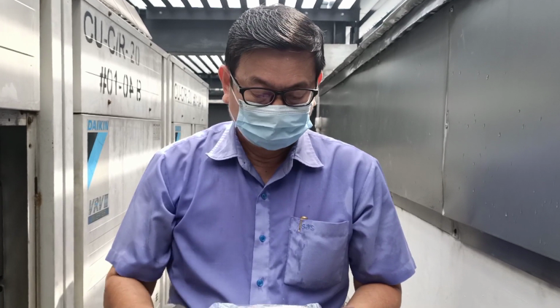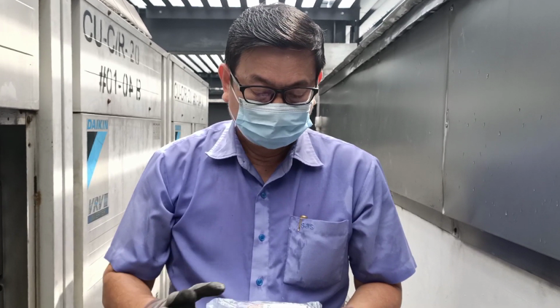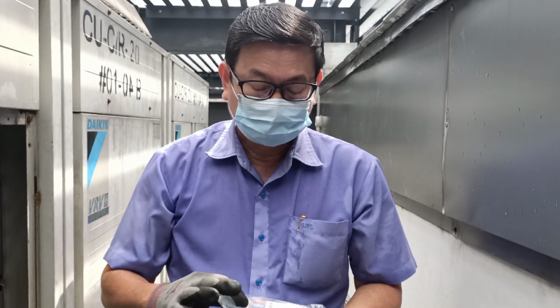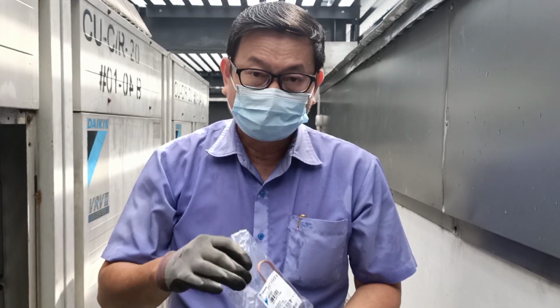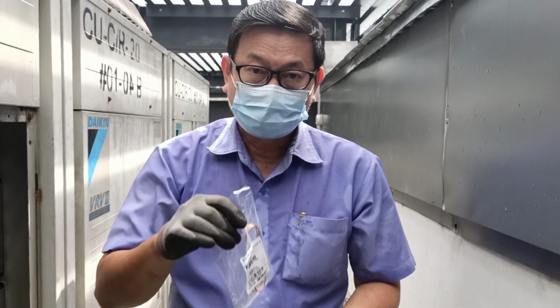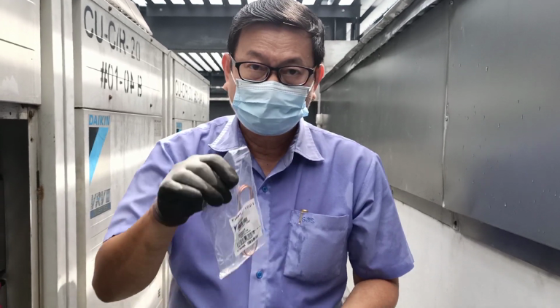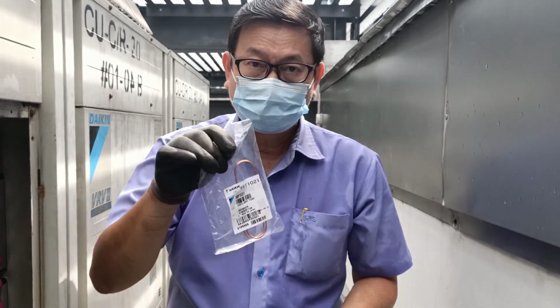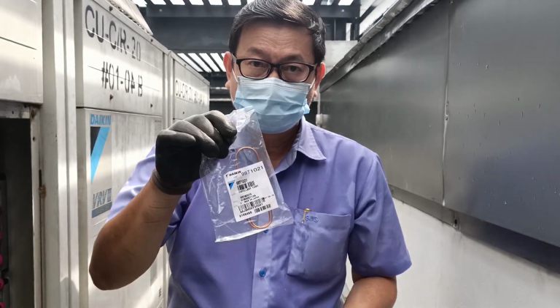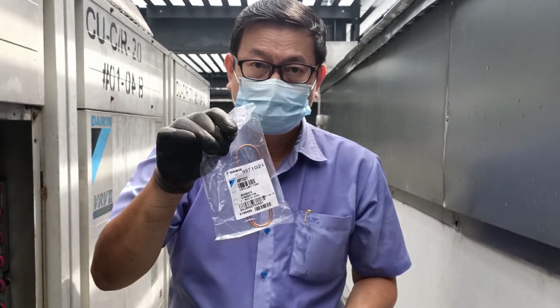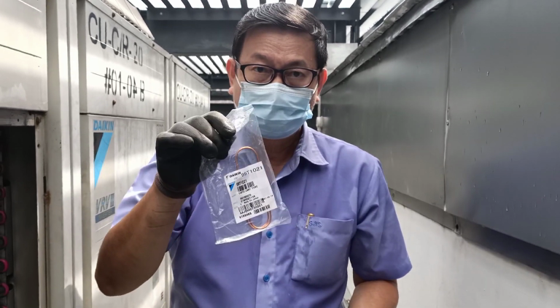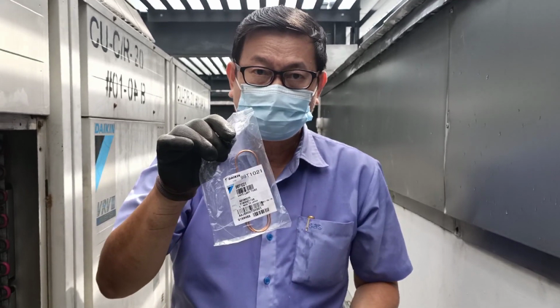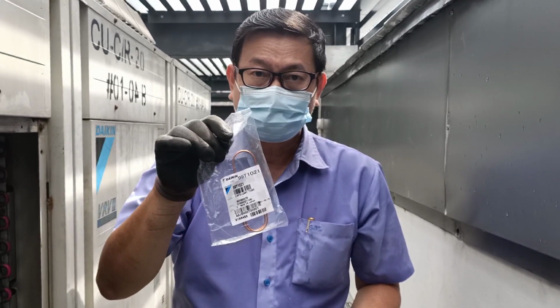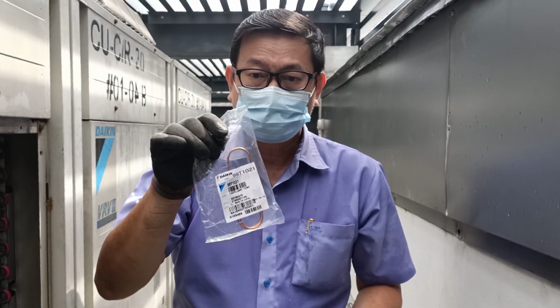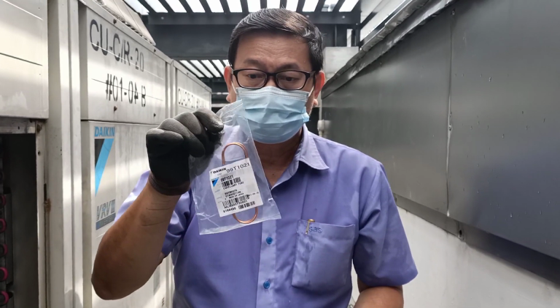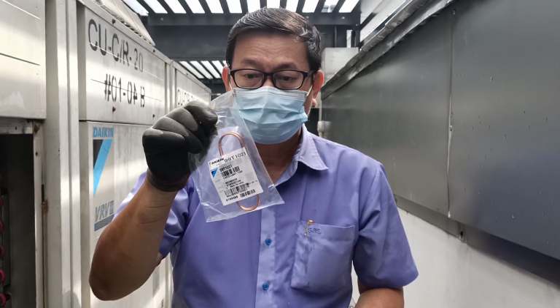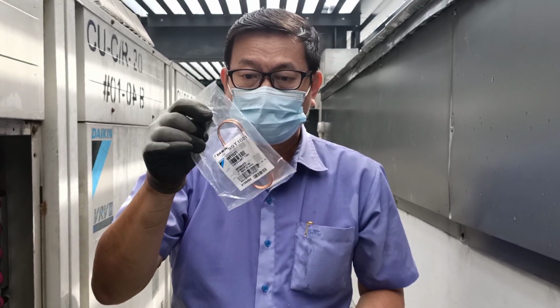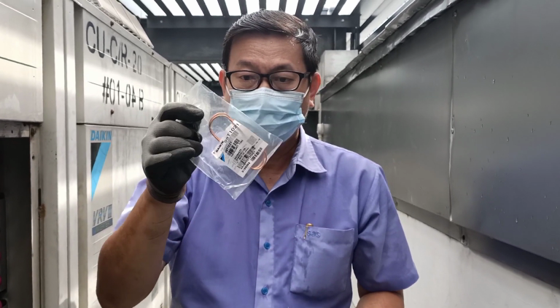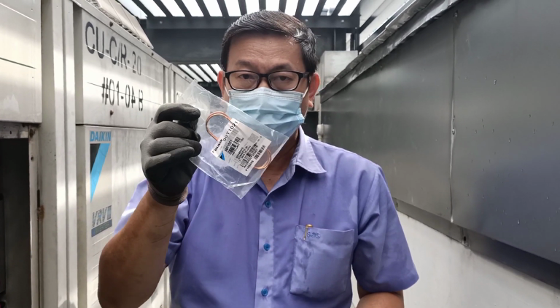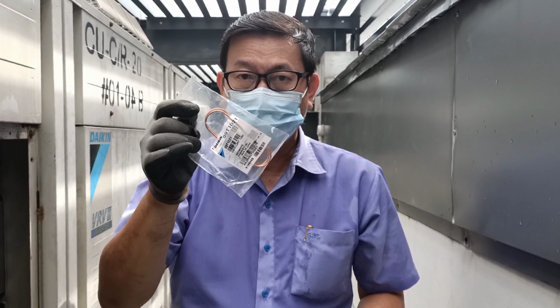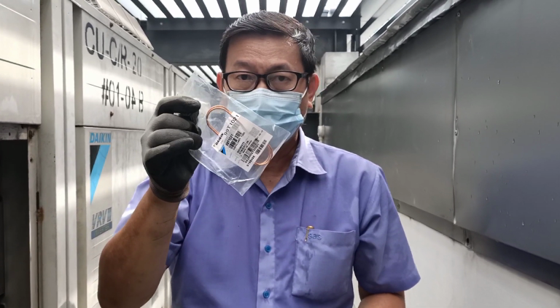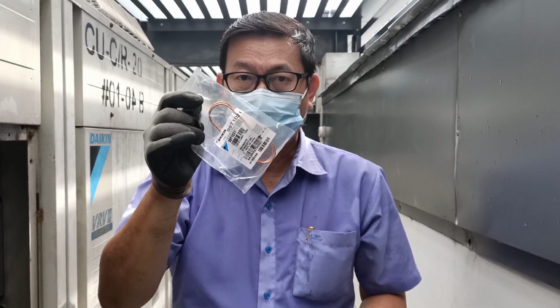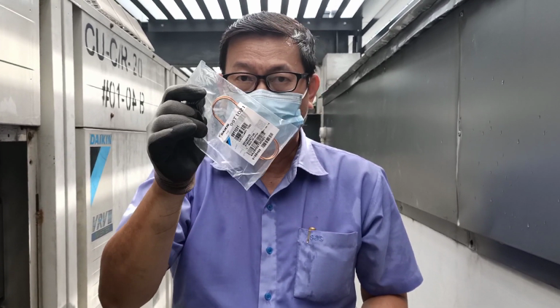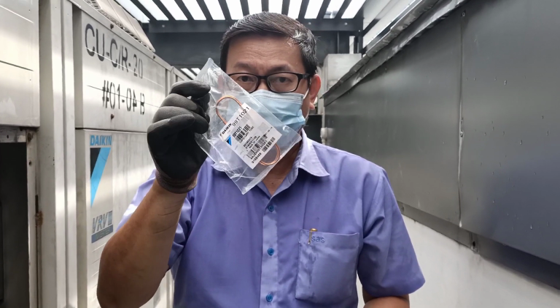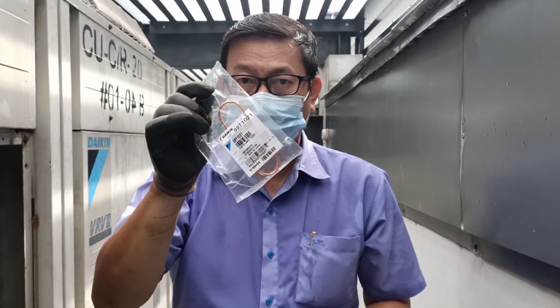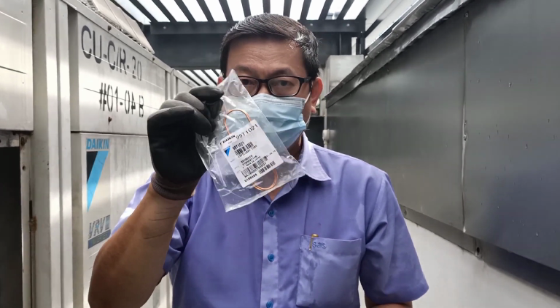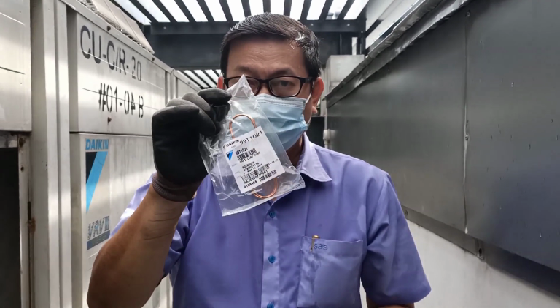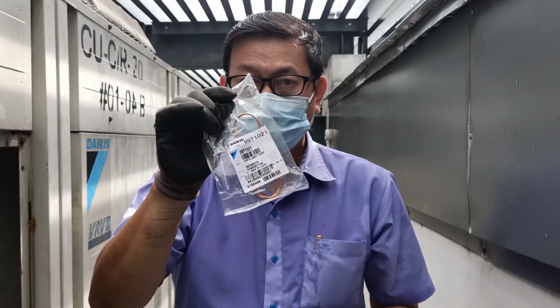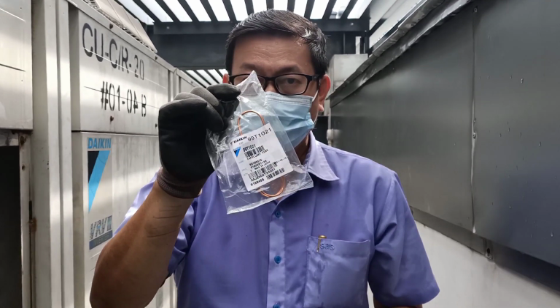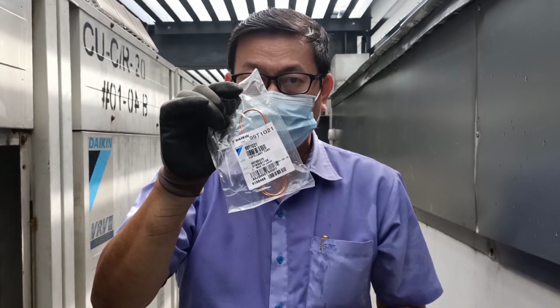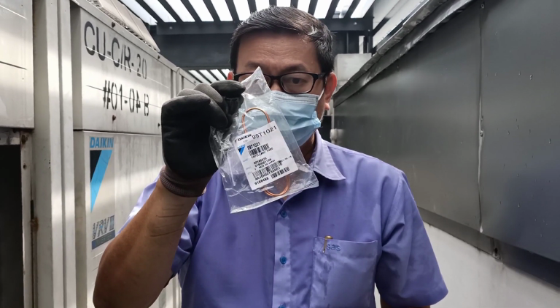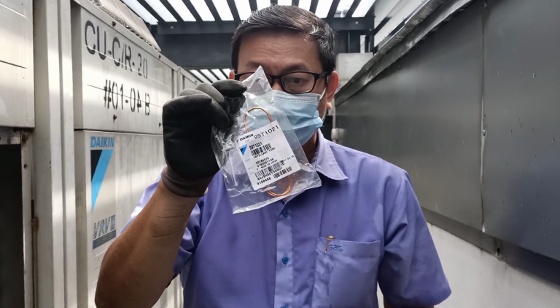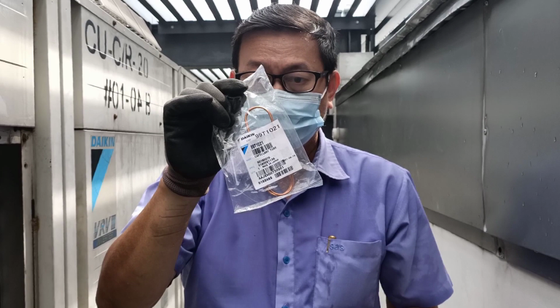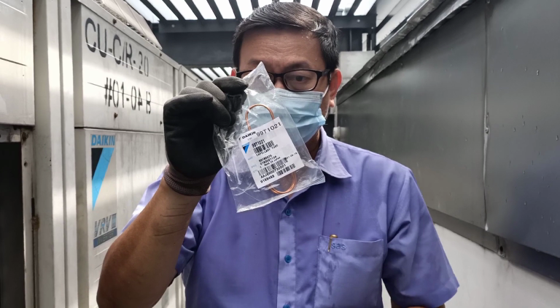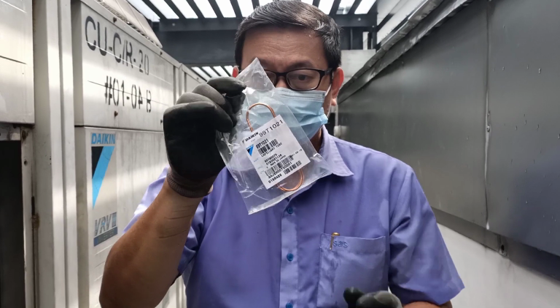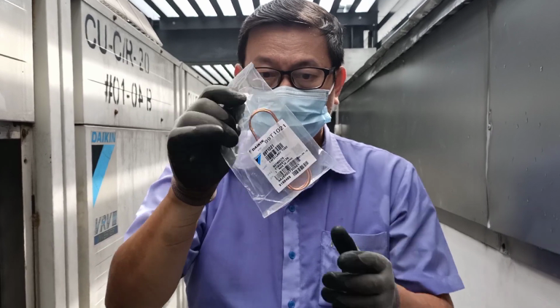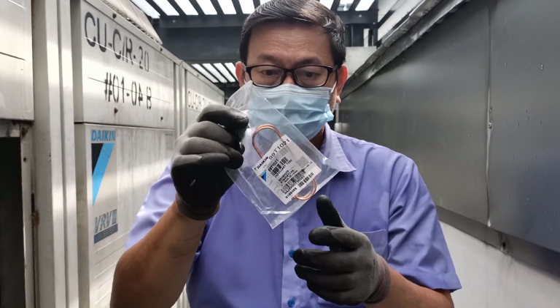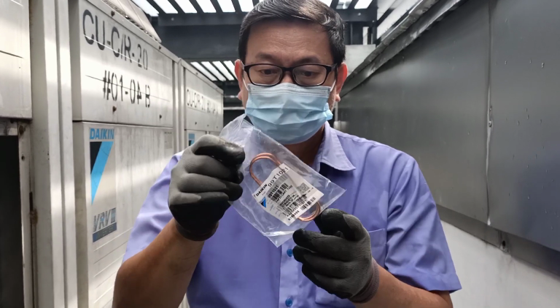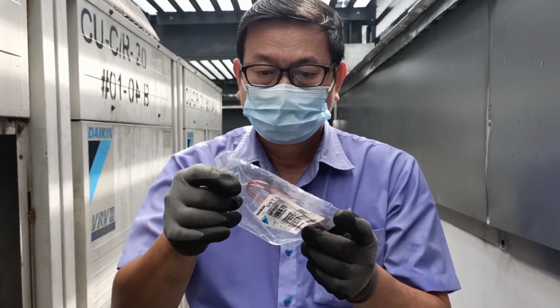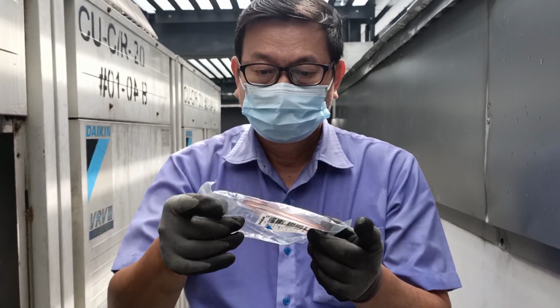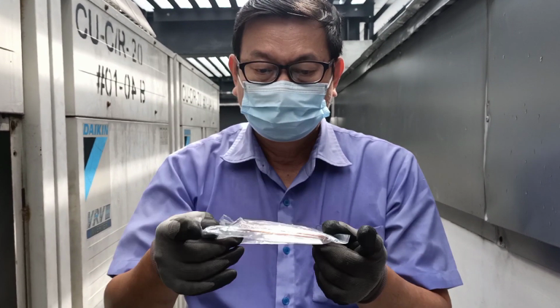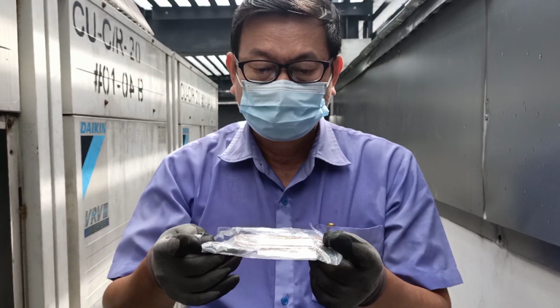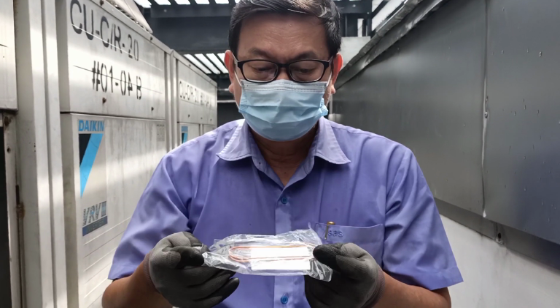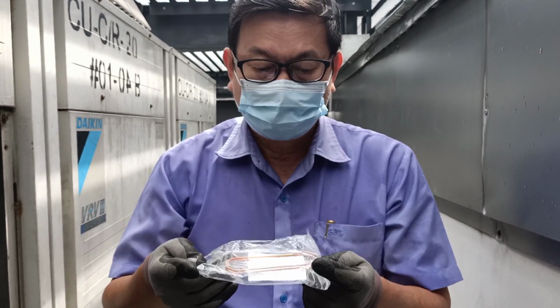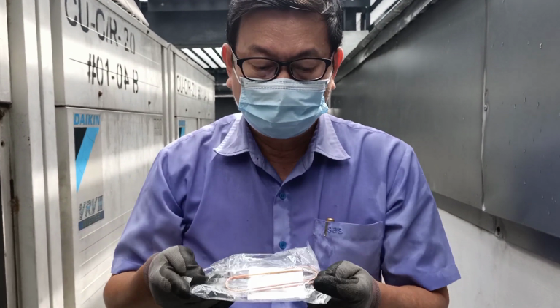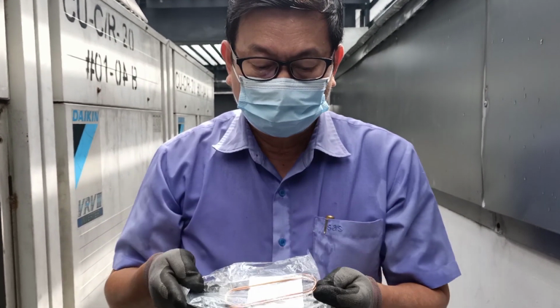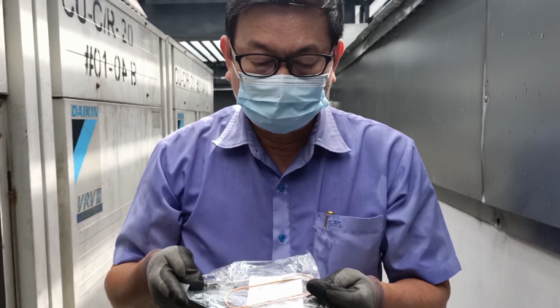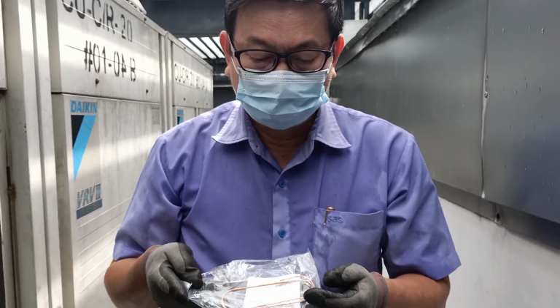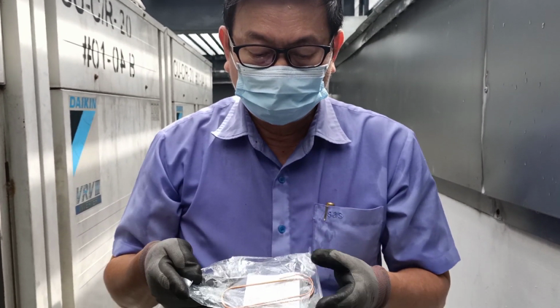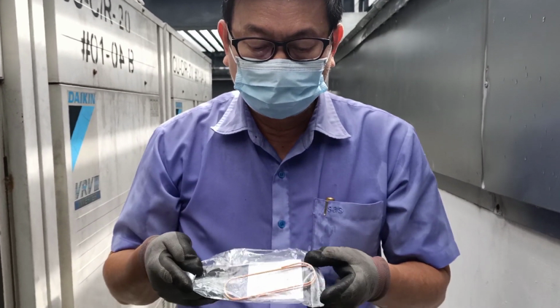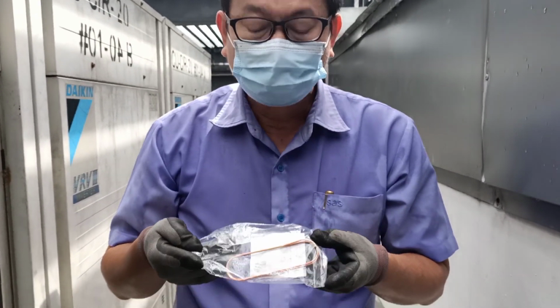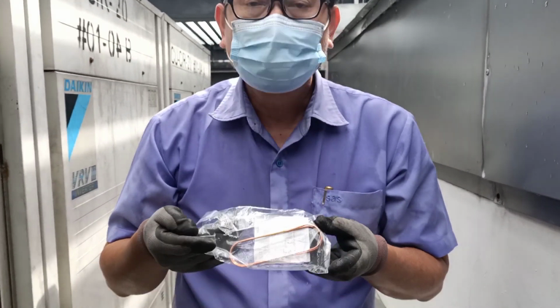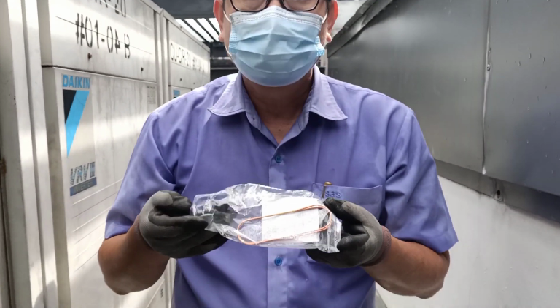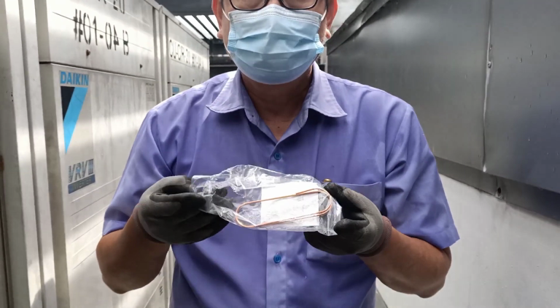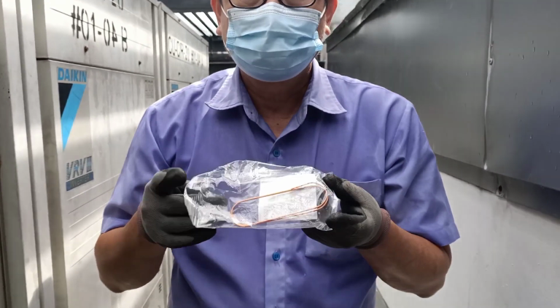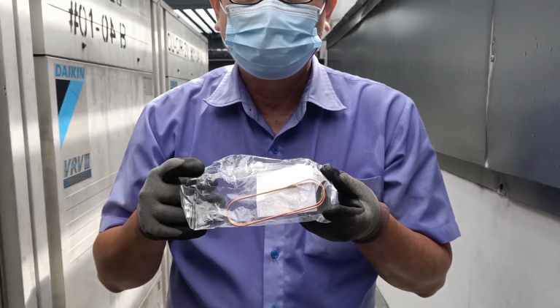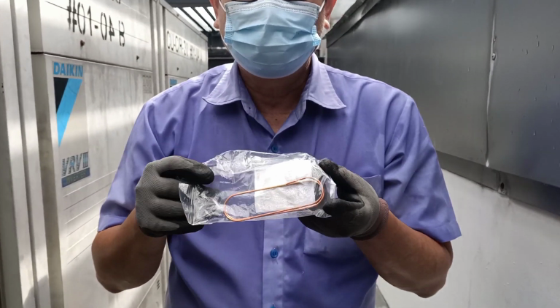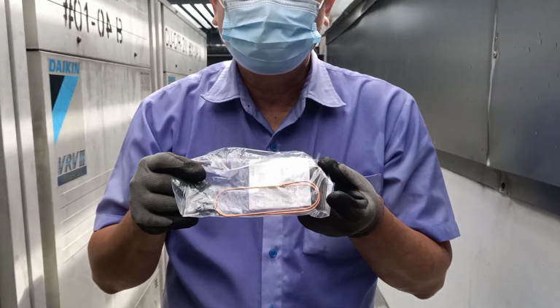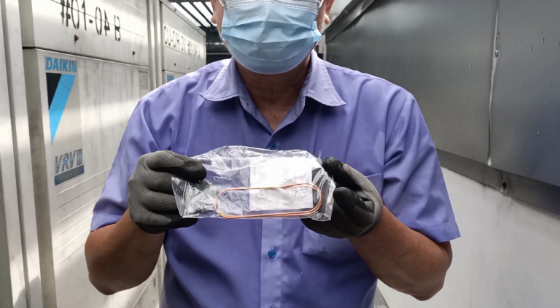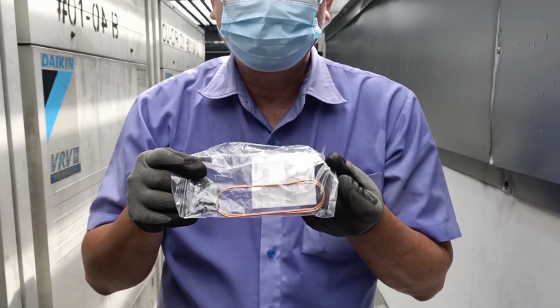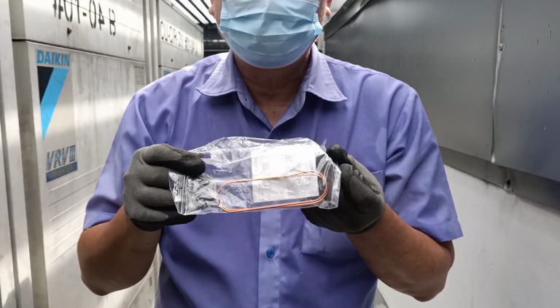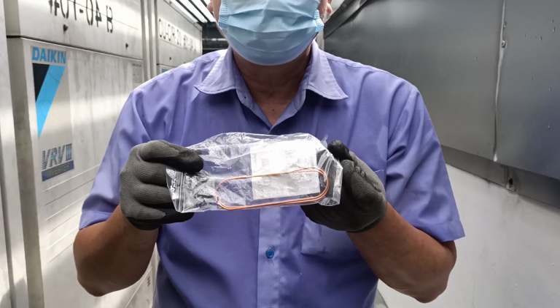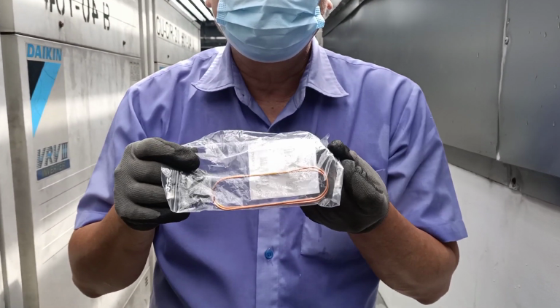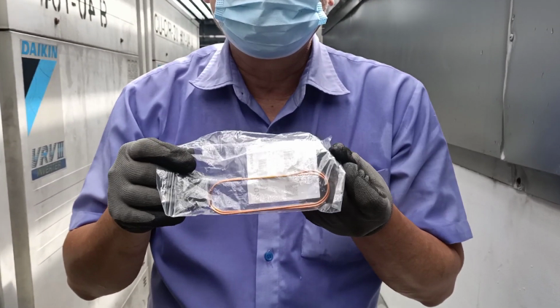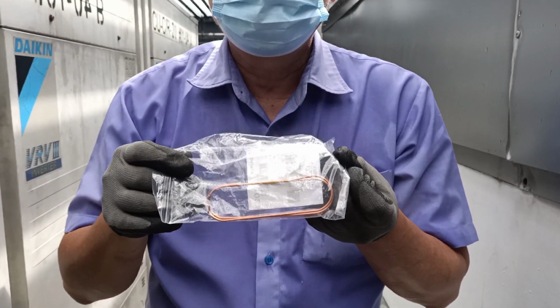Okay, this is an original part from Daikin. The new capillary tube replacement.